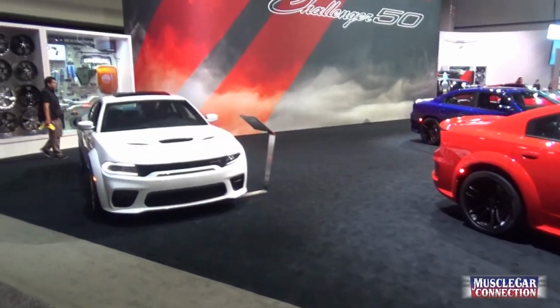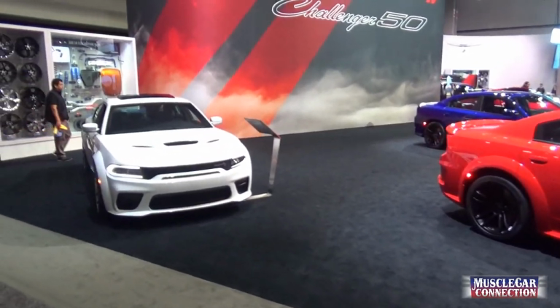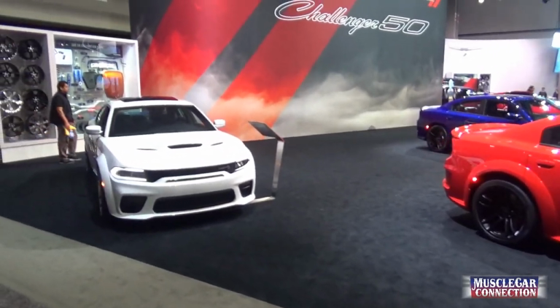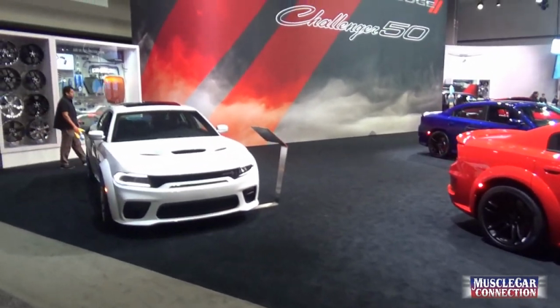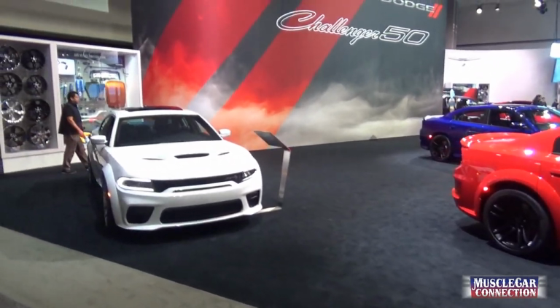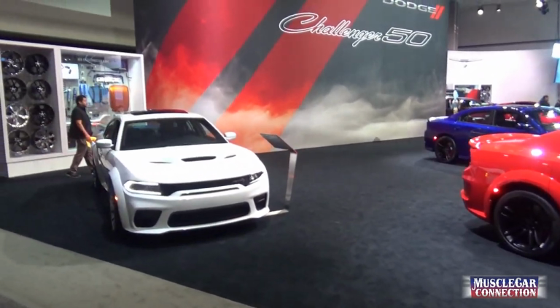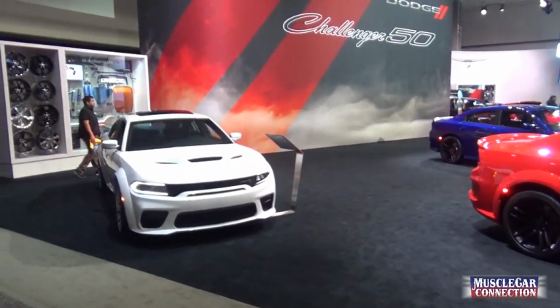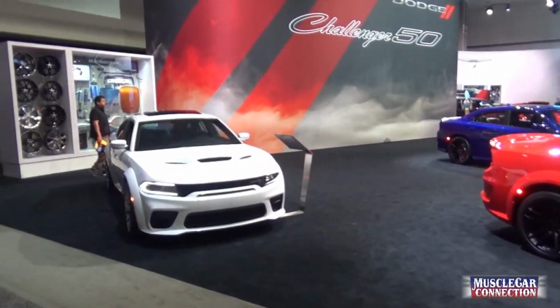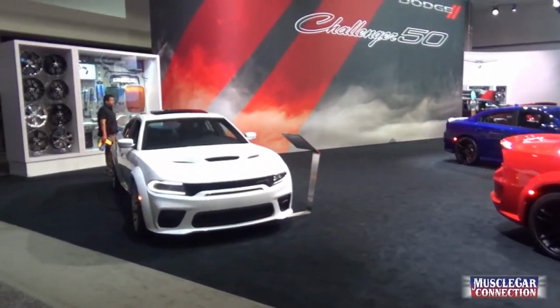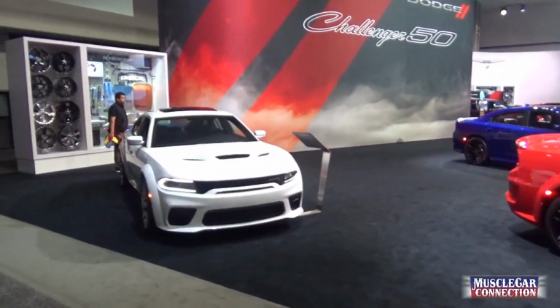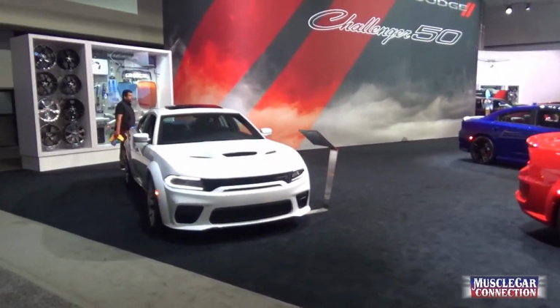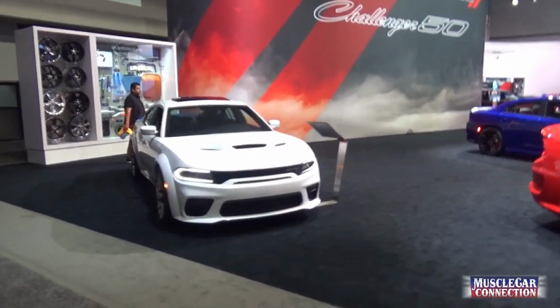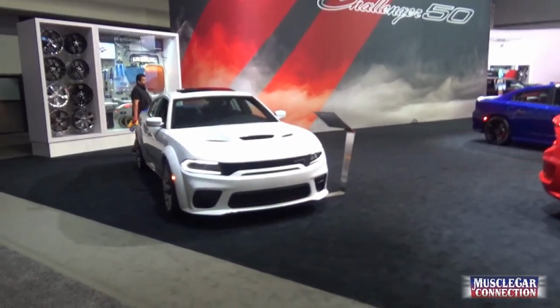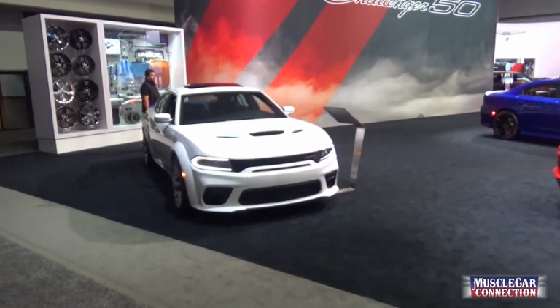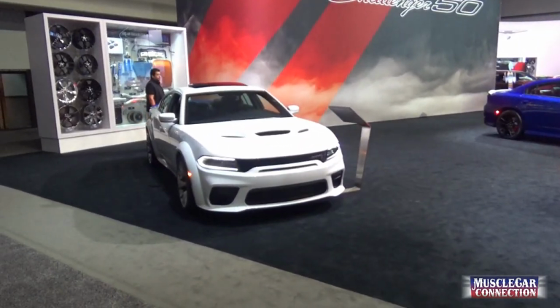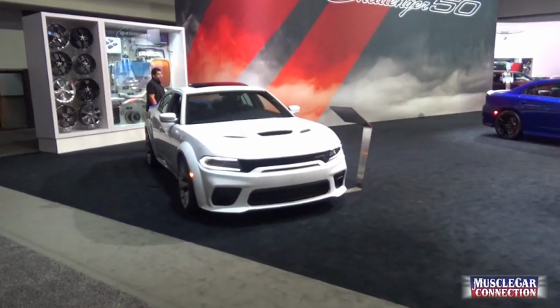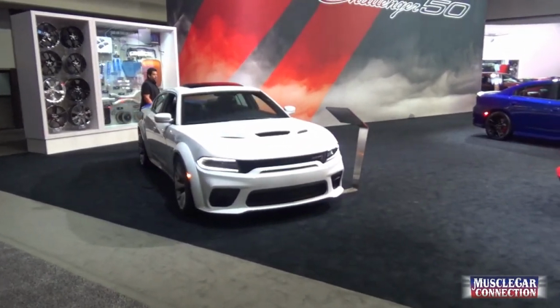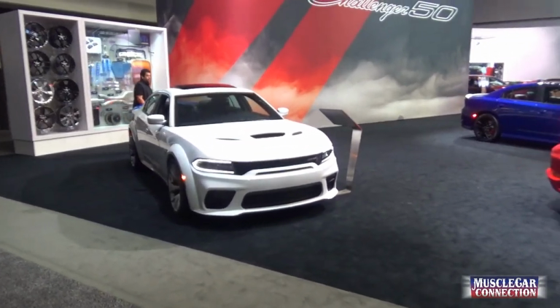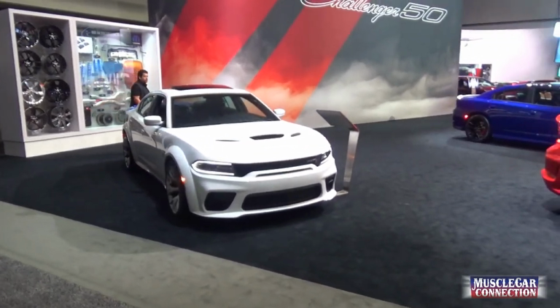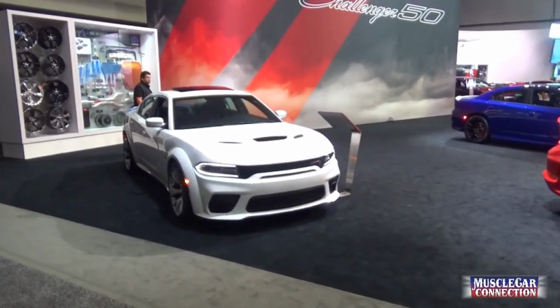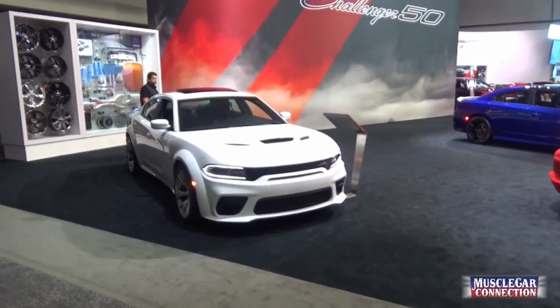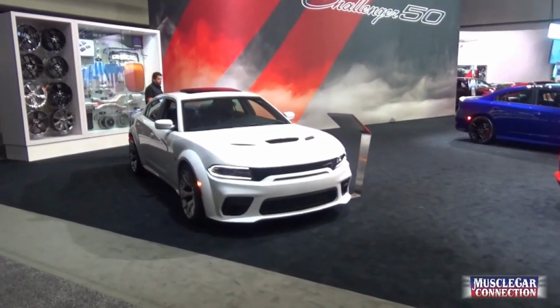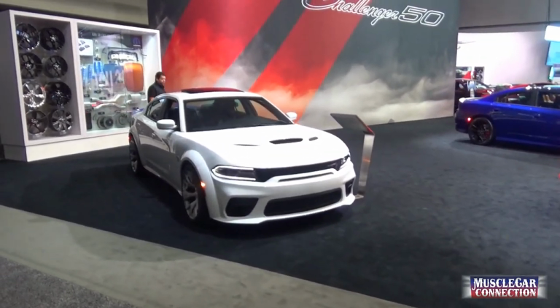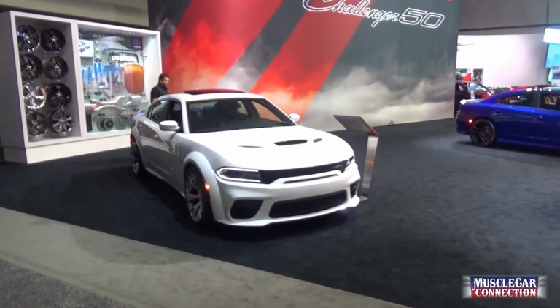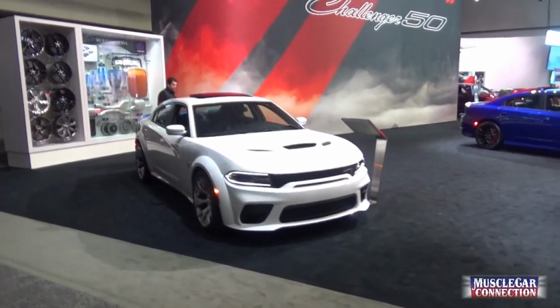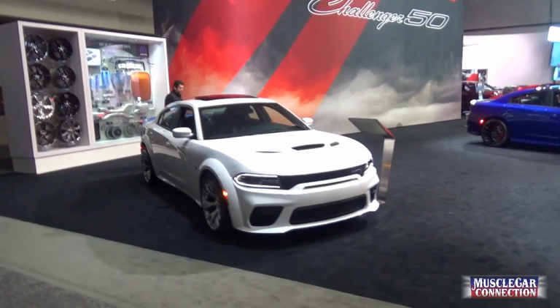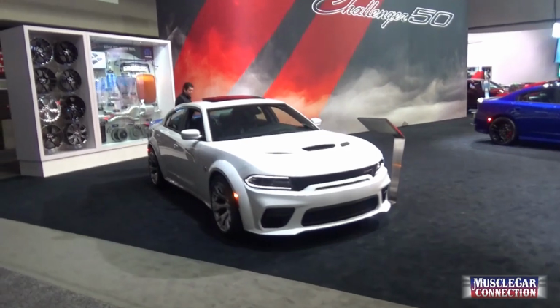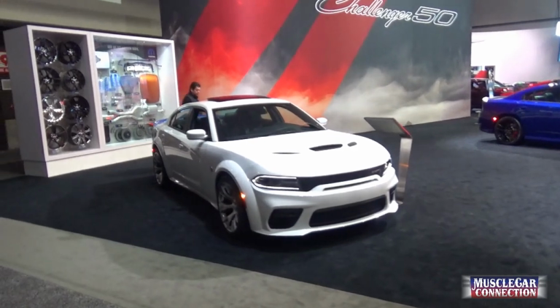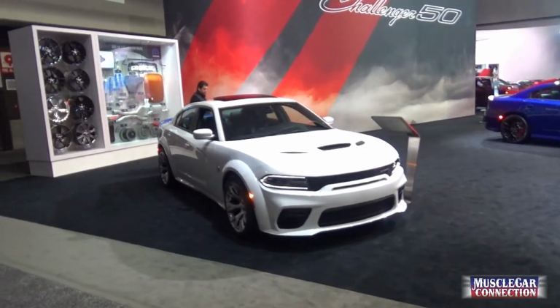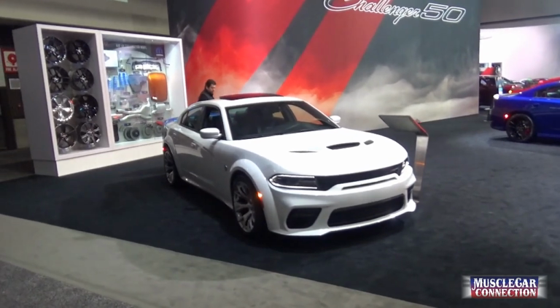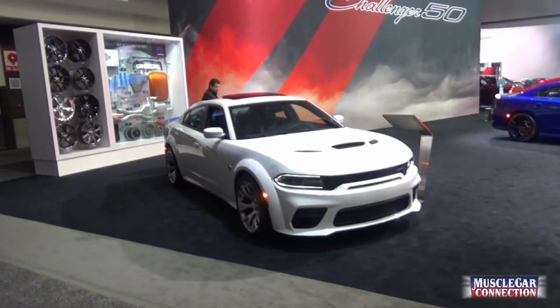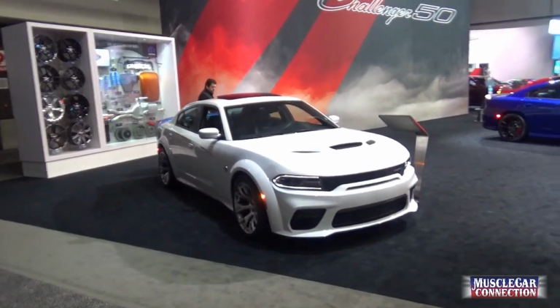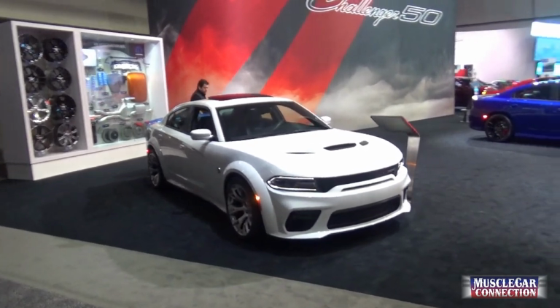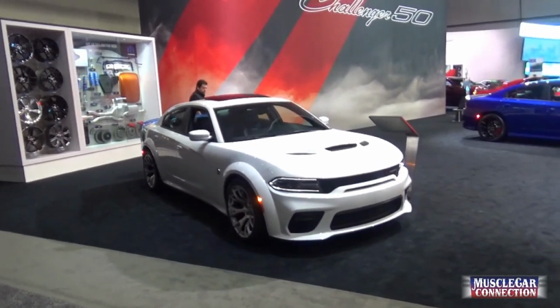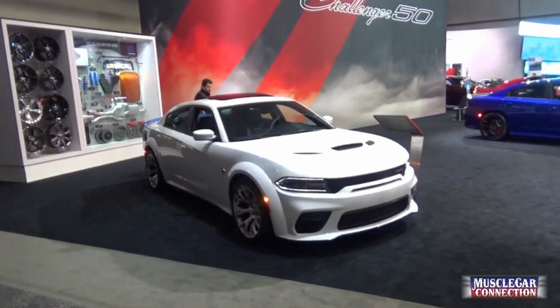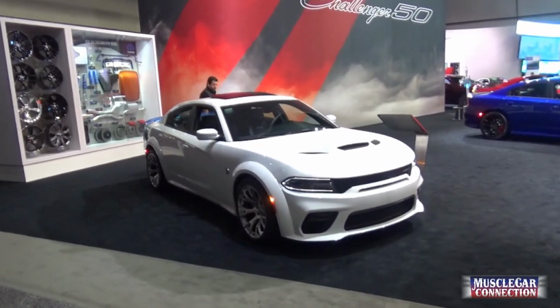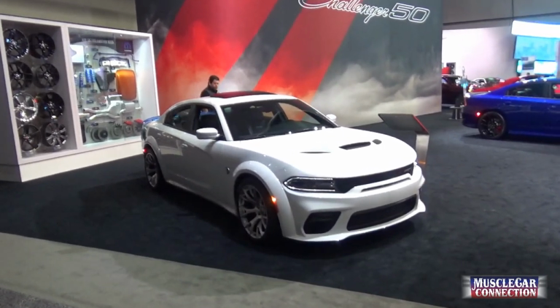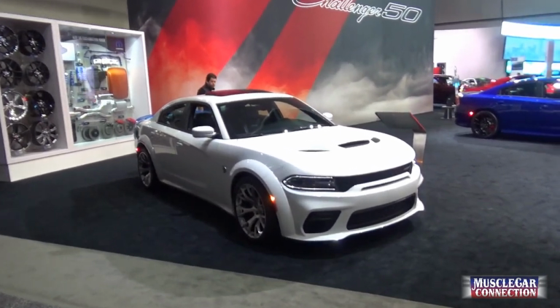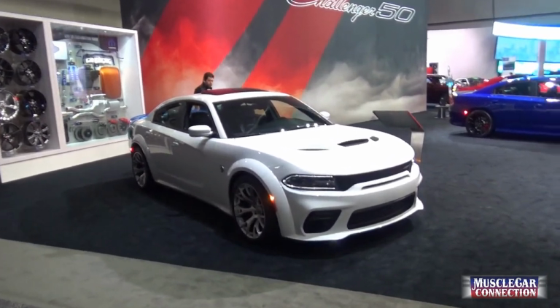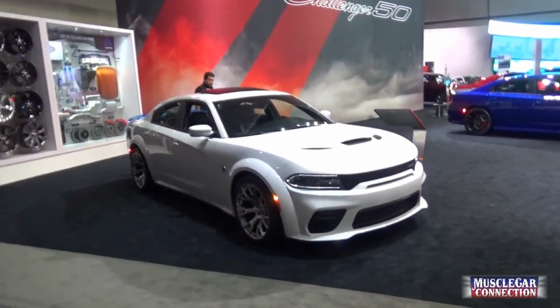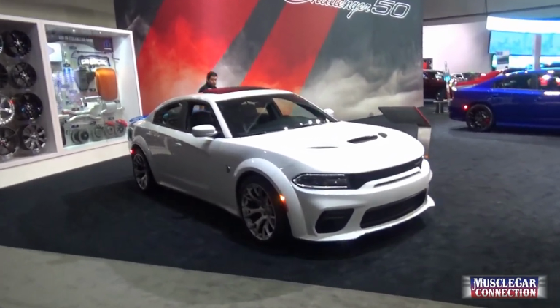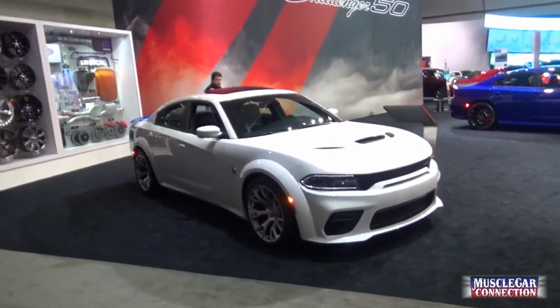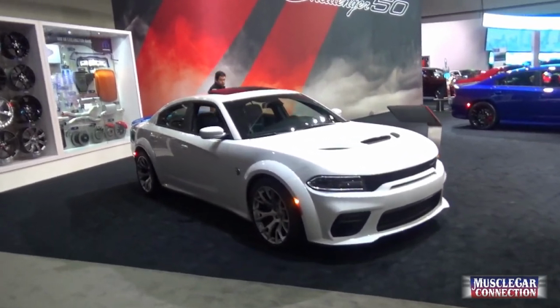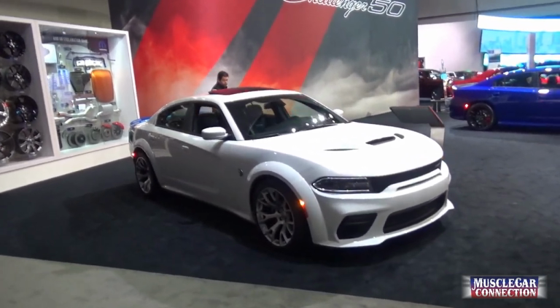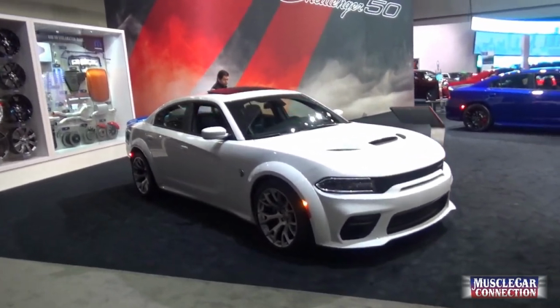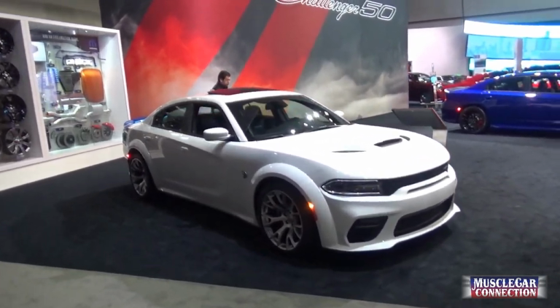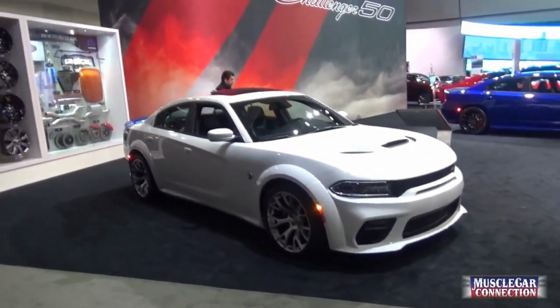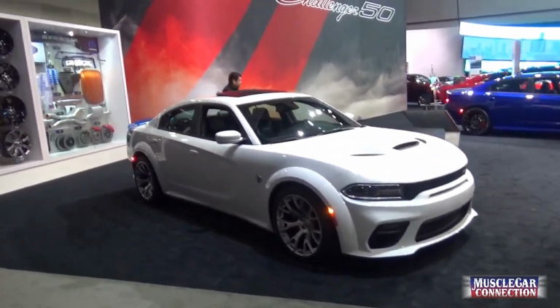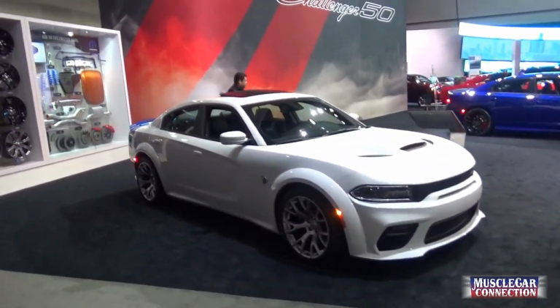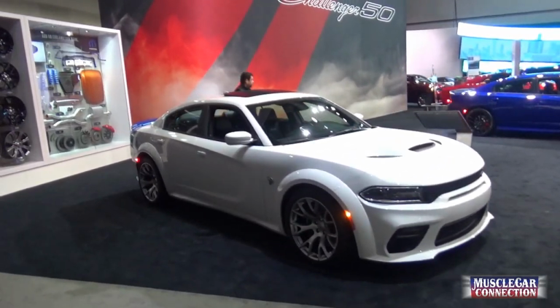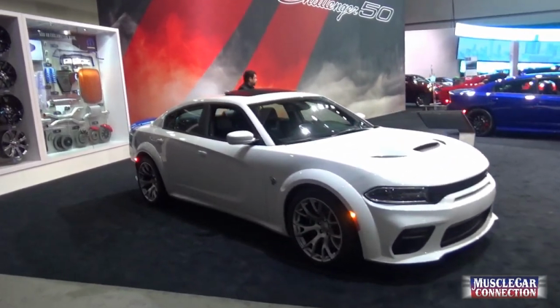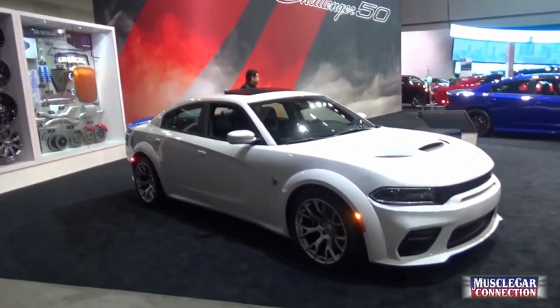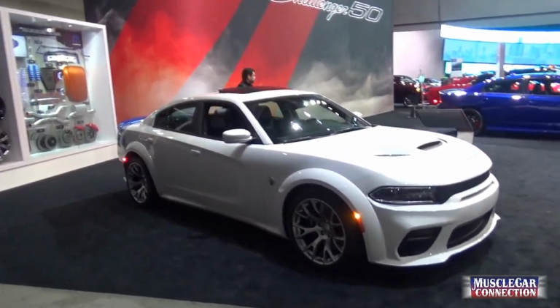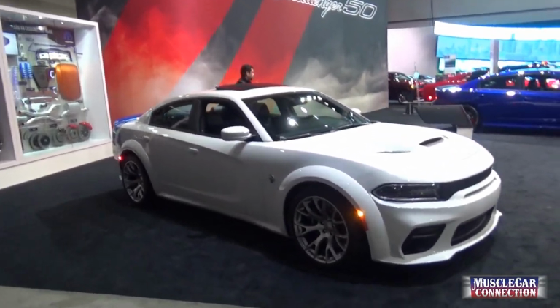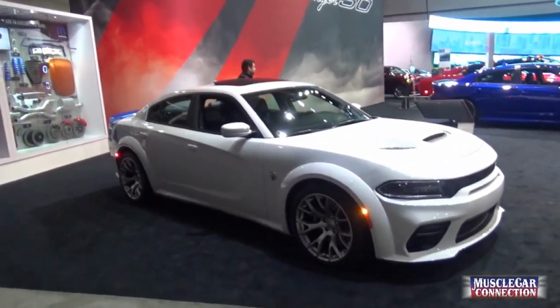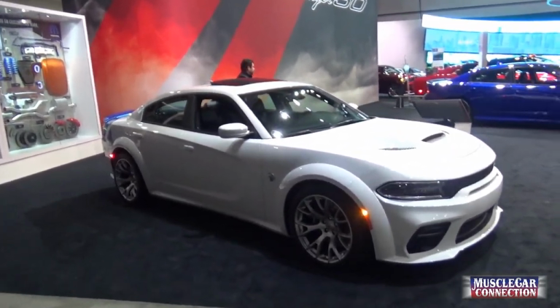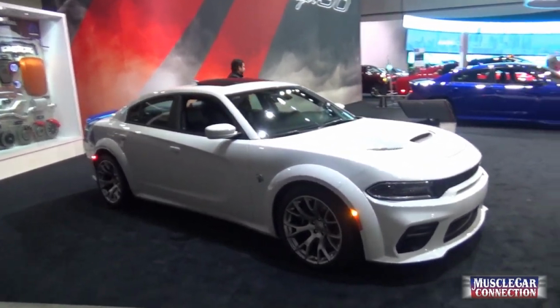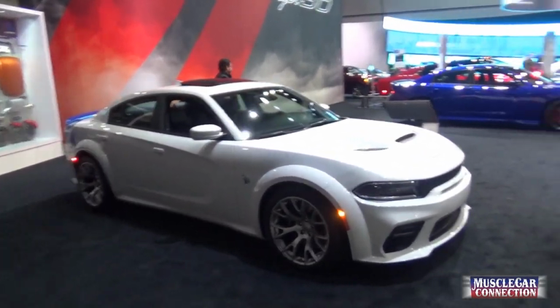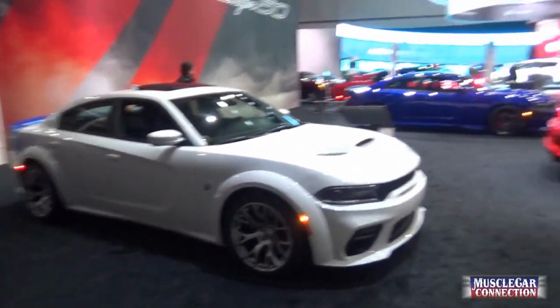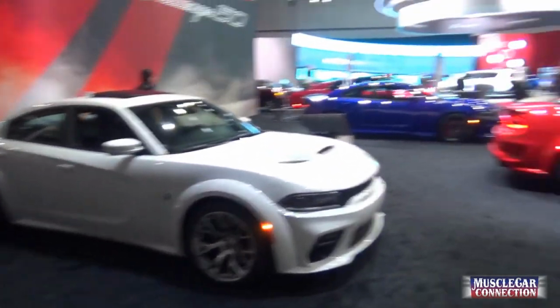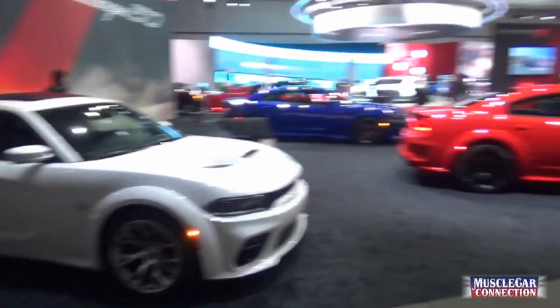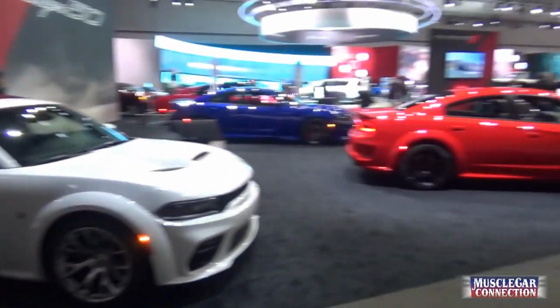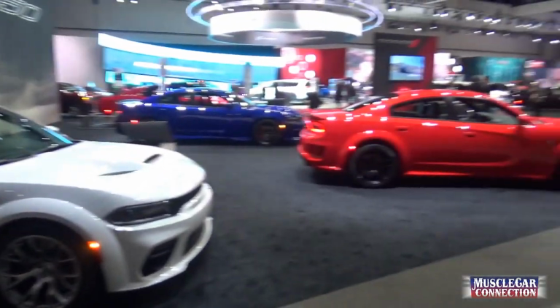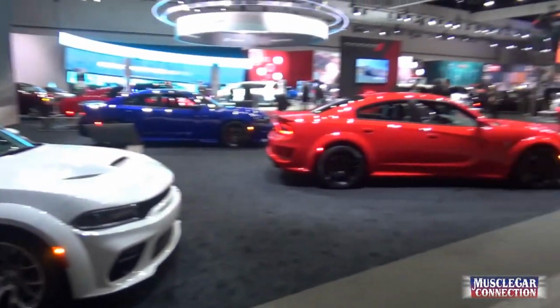All right, this is a walkthrough of the Dodge Performance booth at the LA Auto Show 2019.